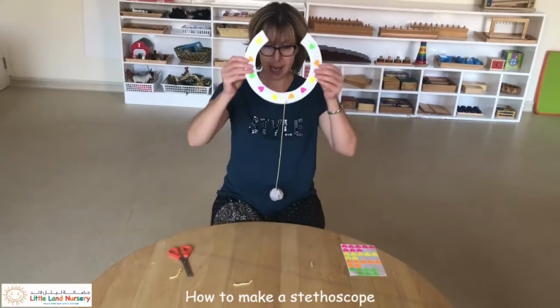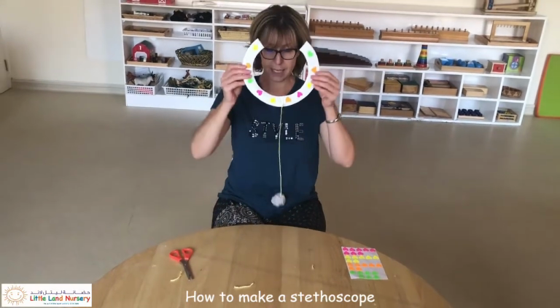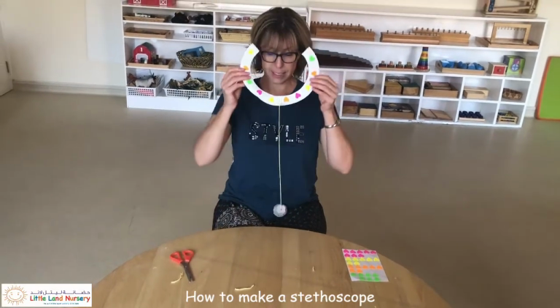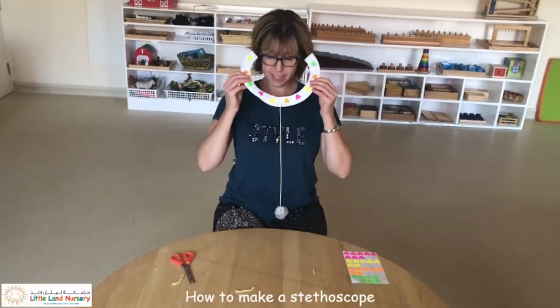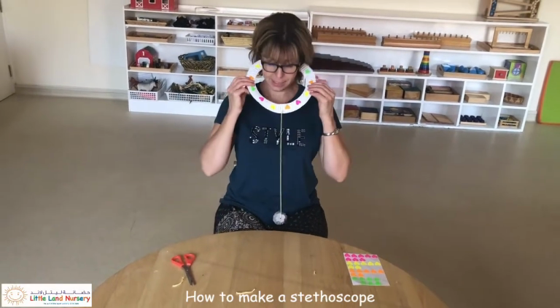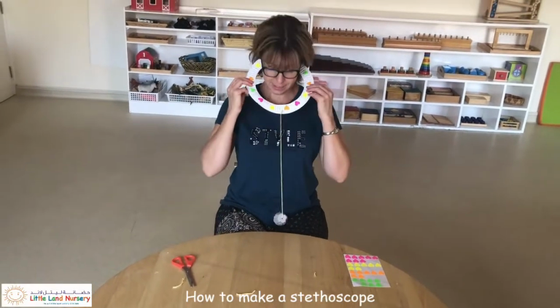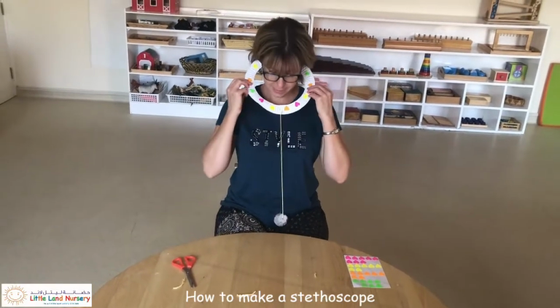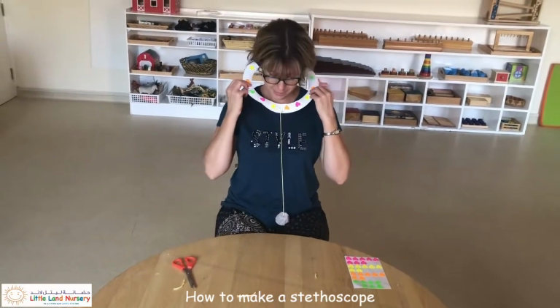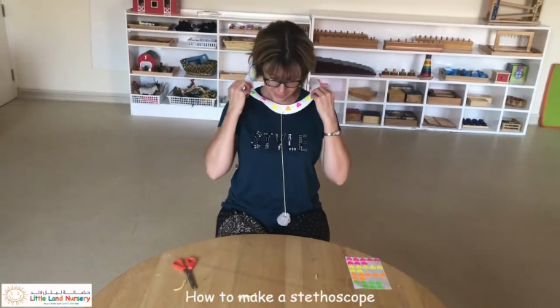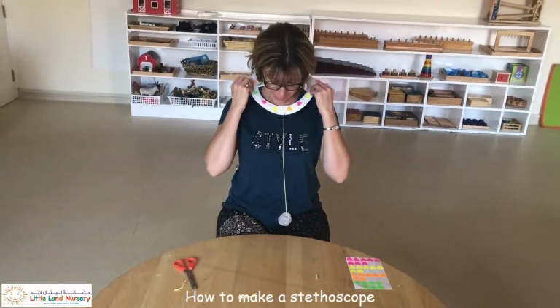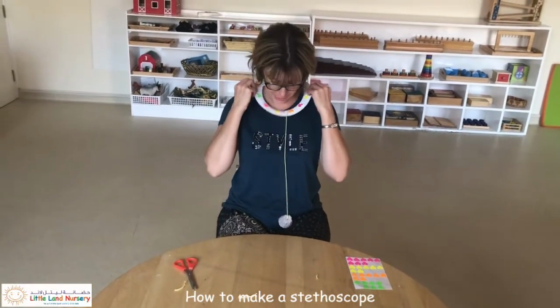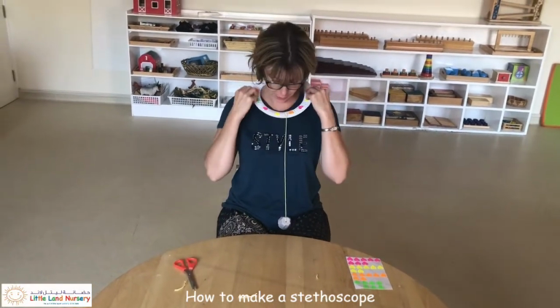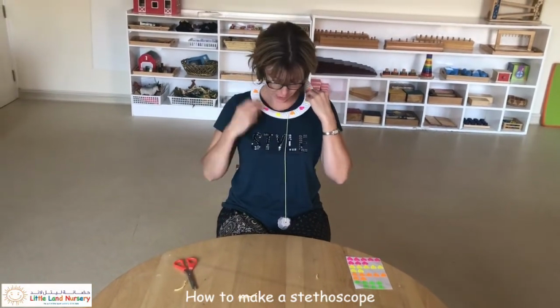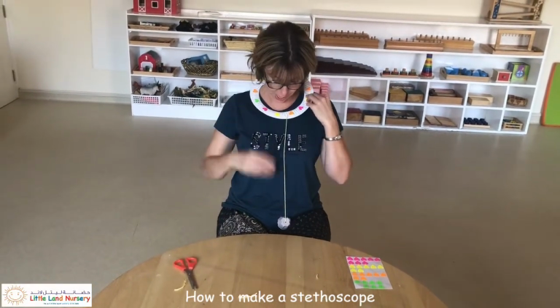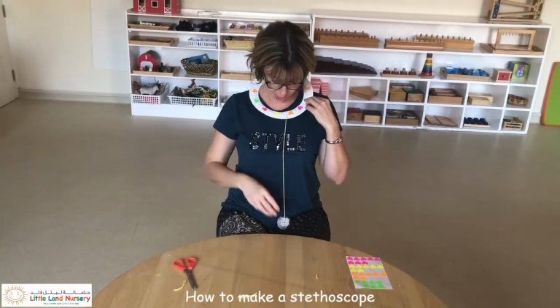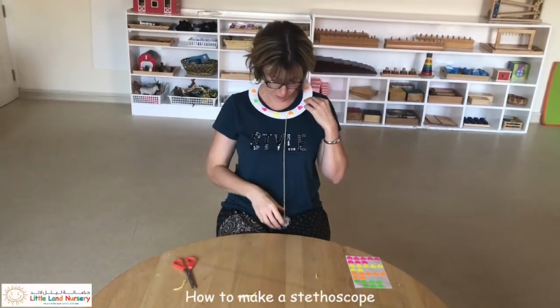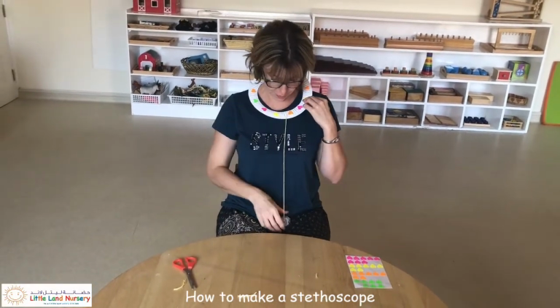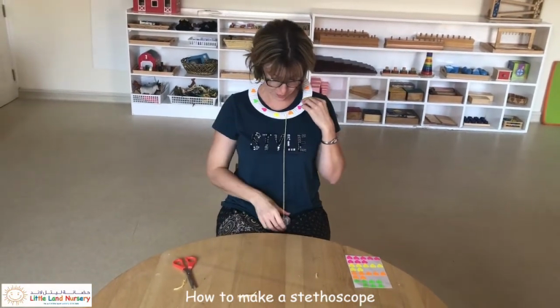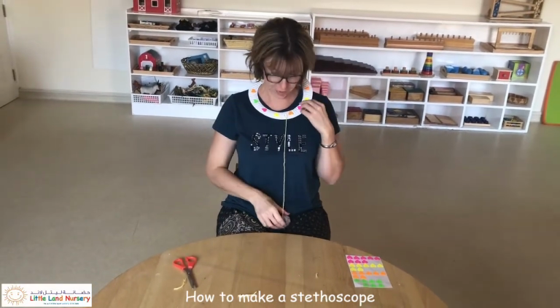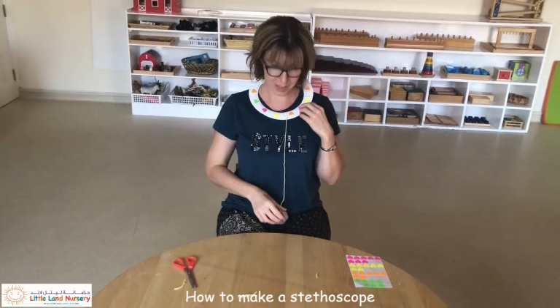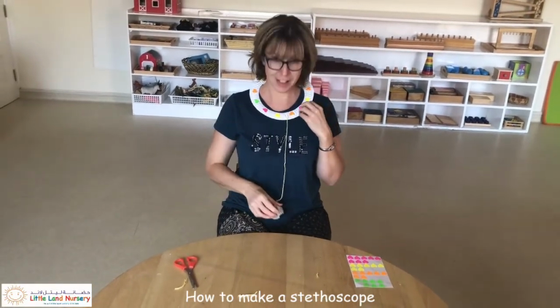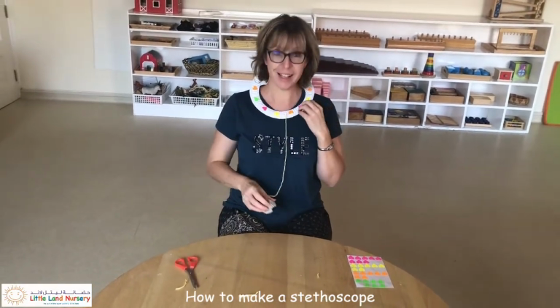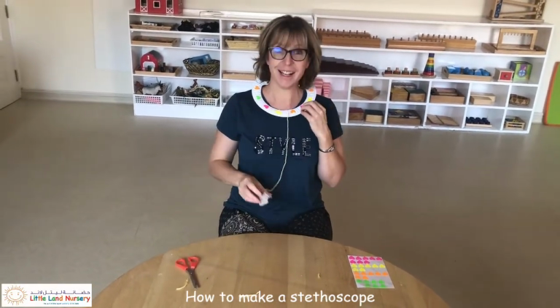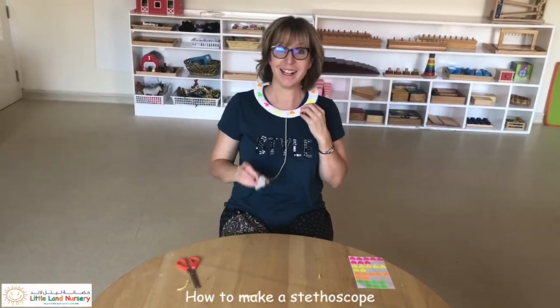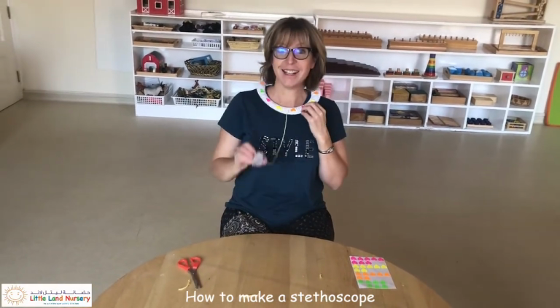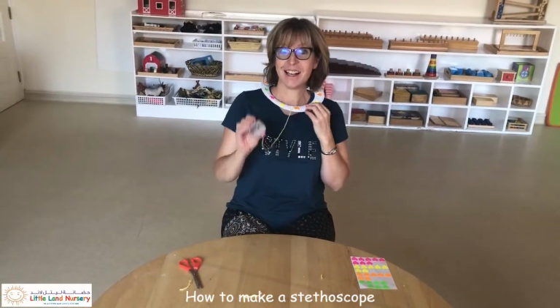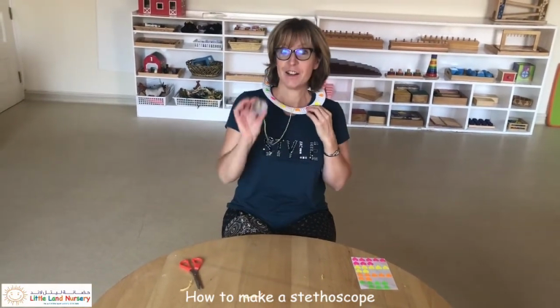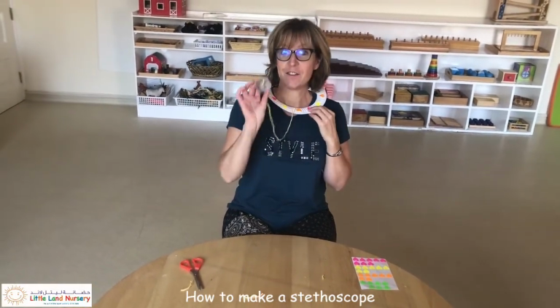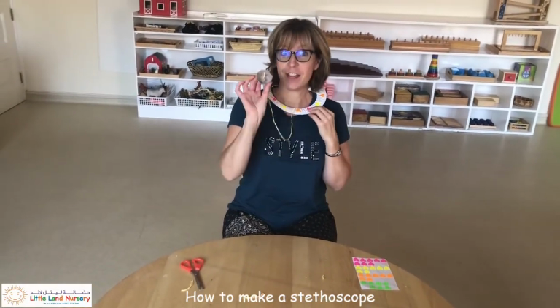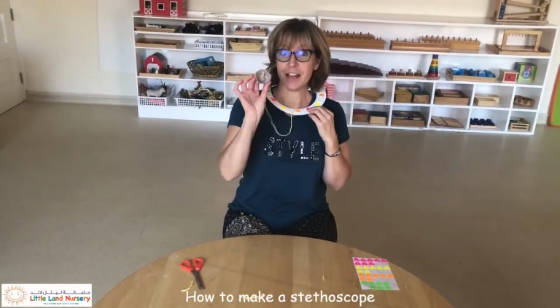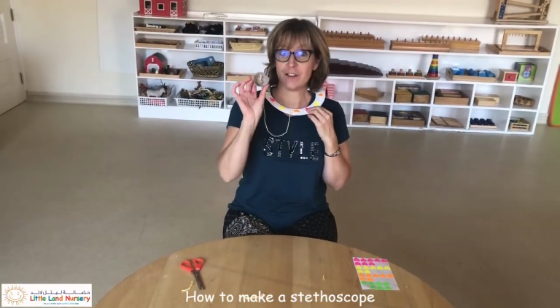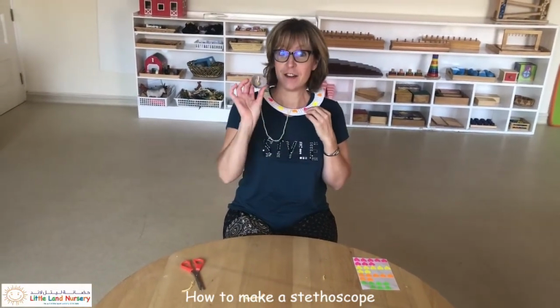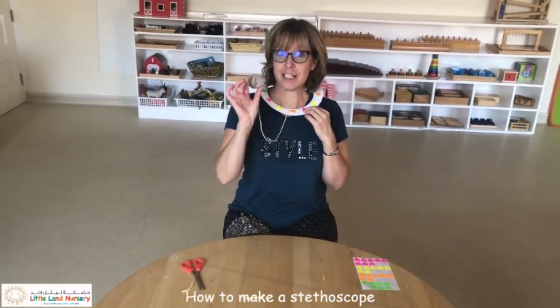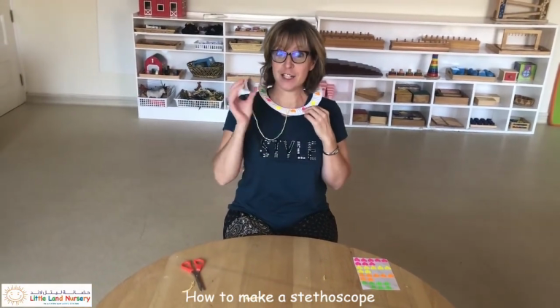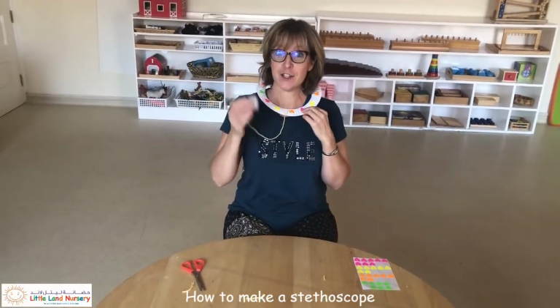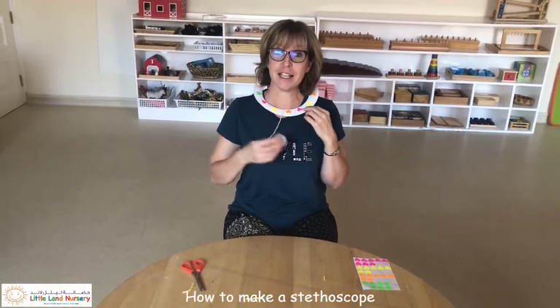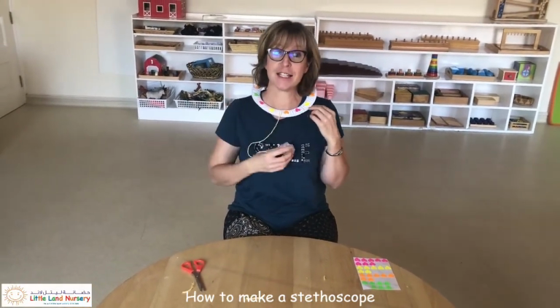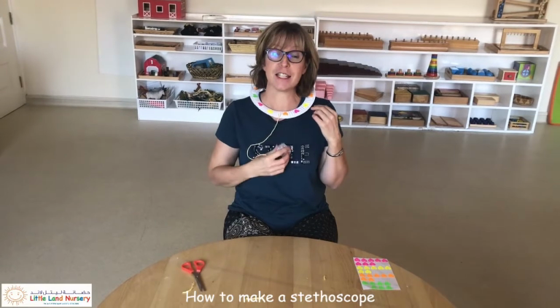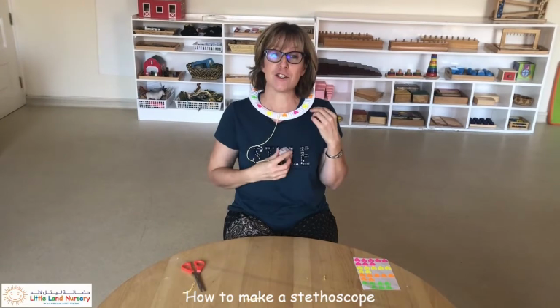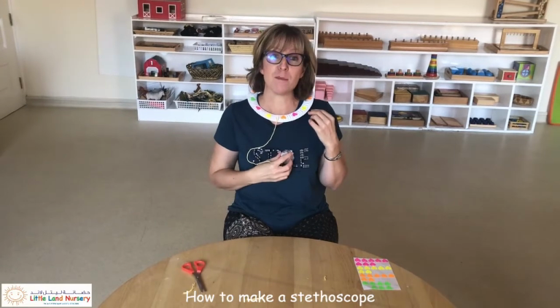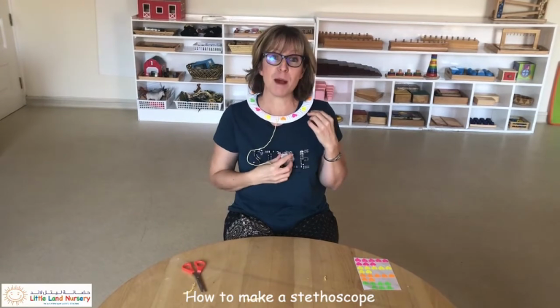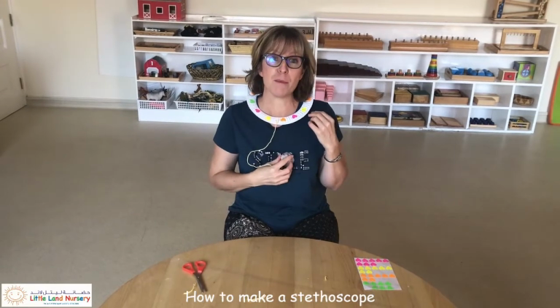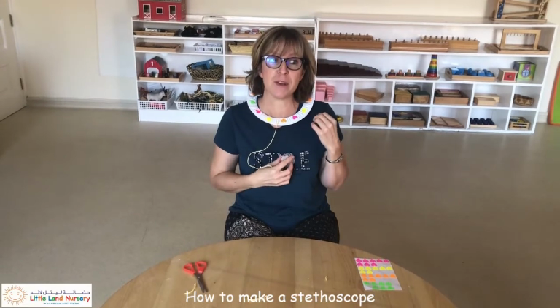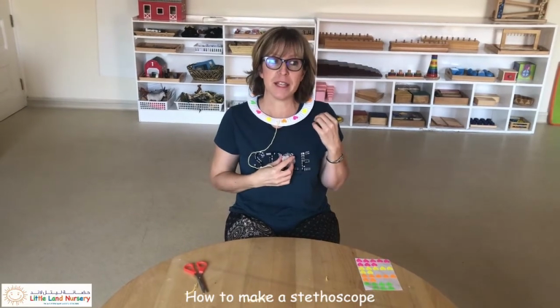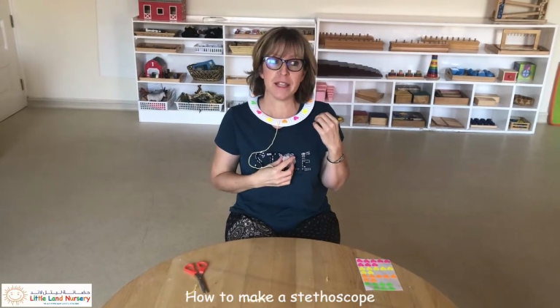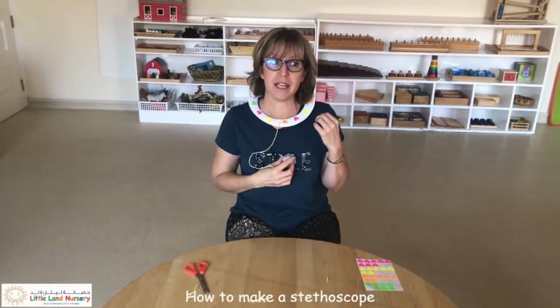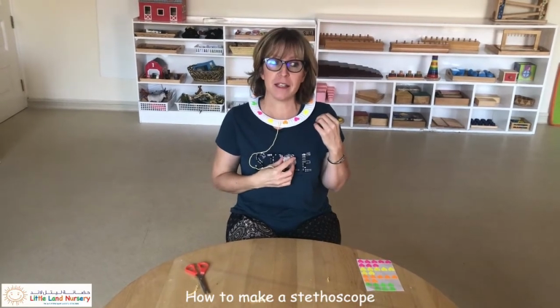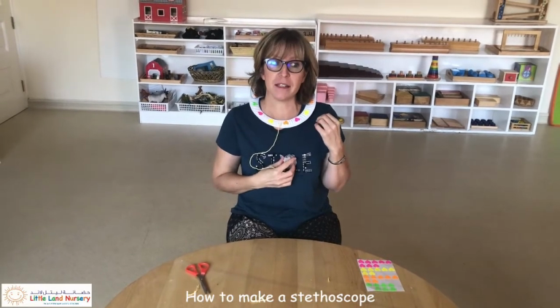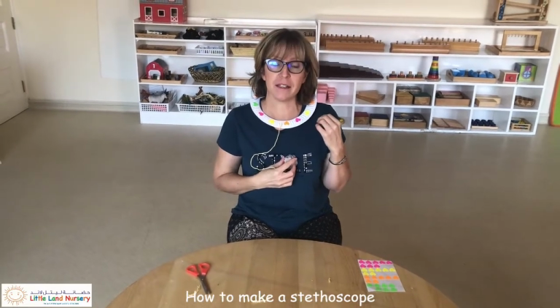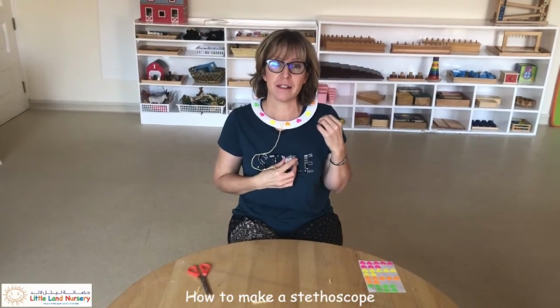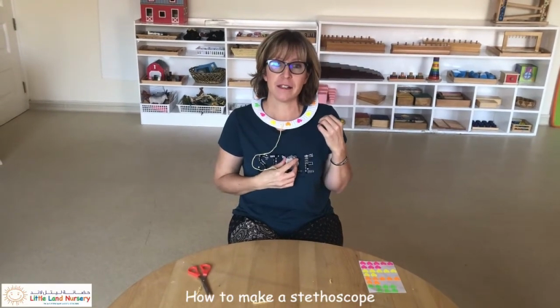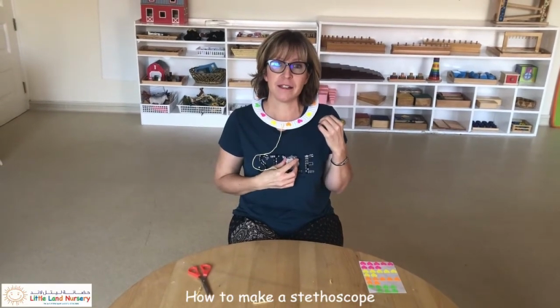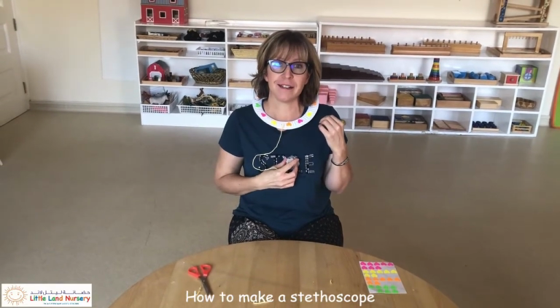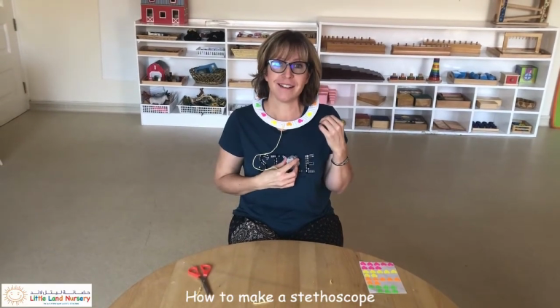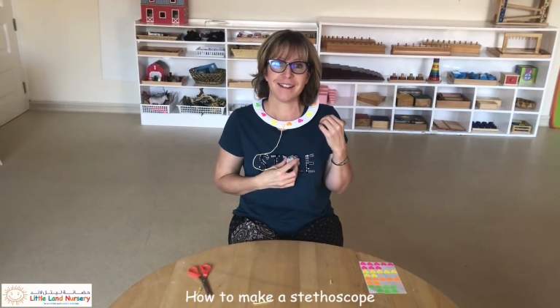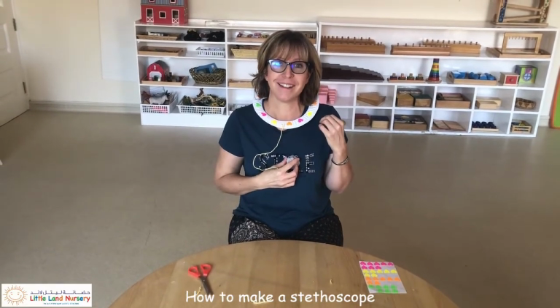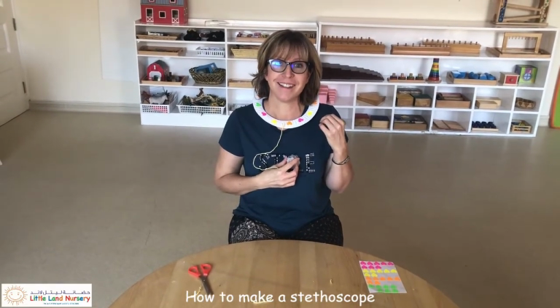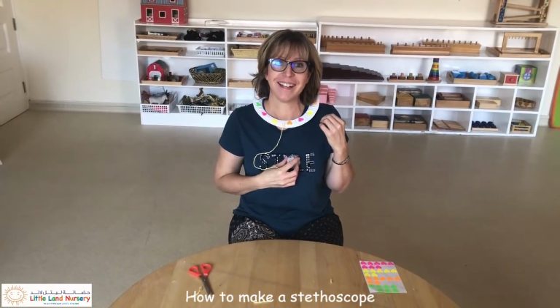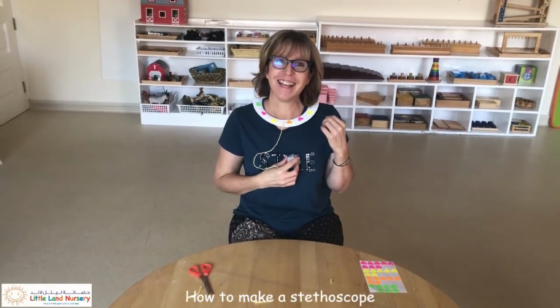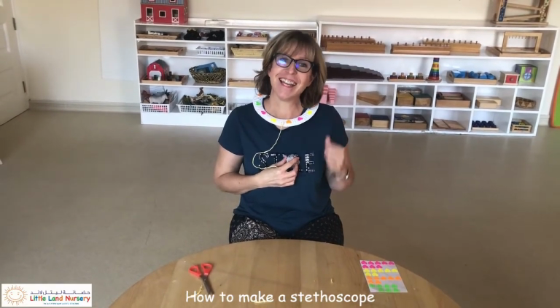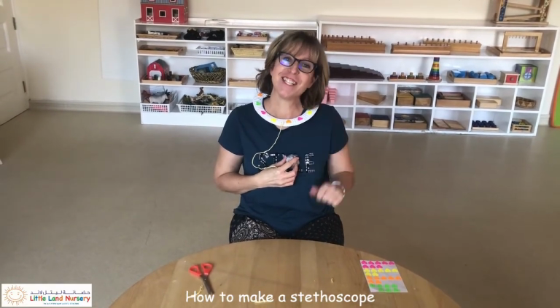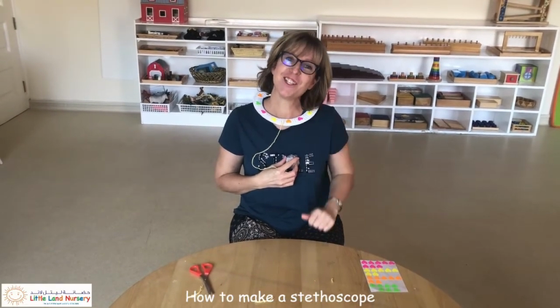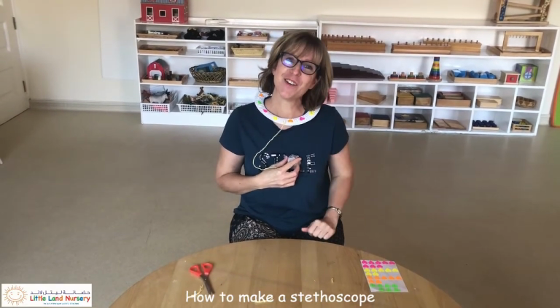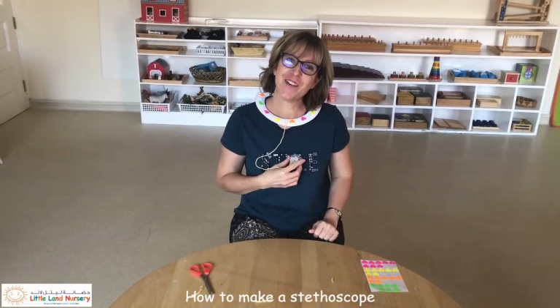And there you go — I'm ready to listen to my breathing. Enjoy!